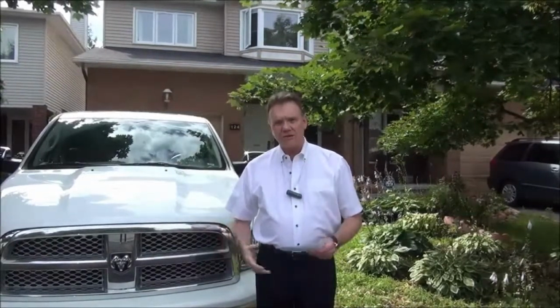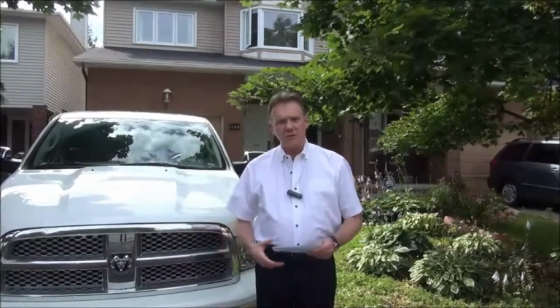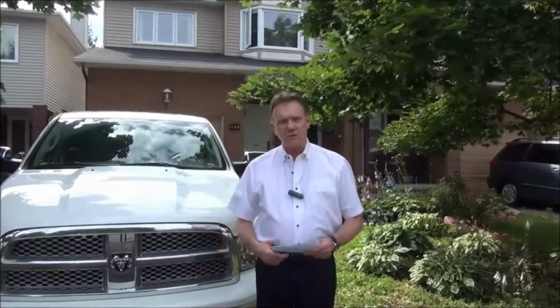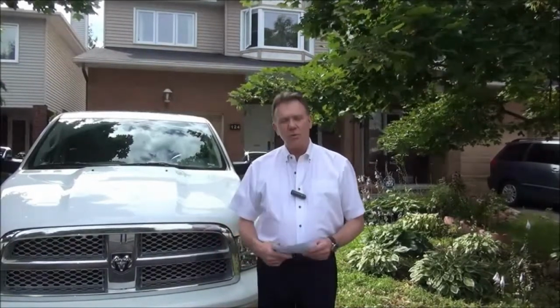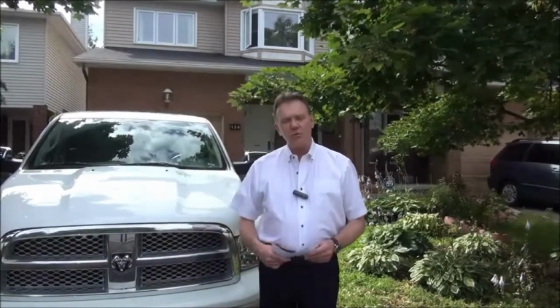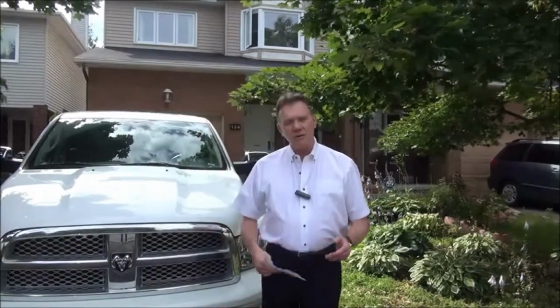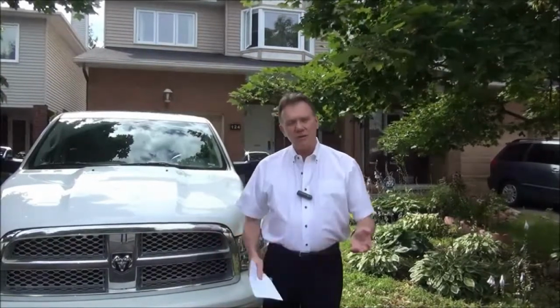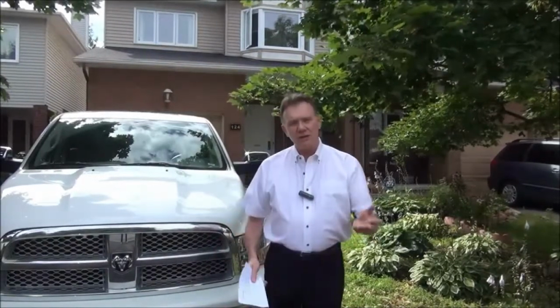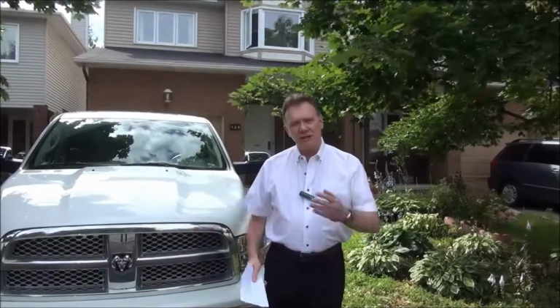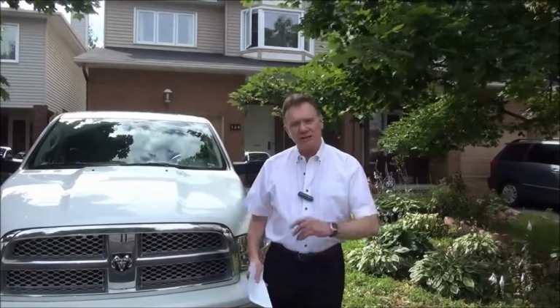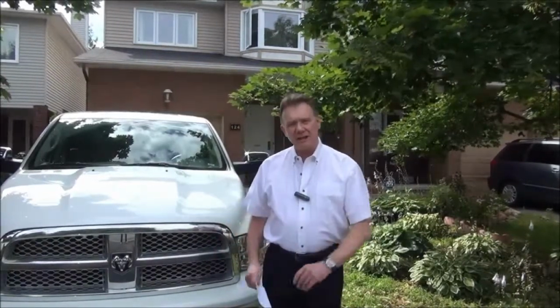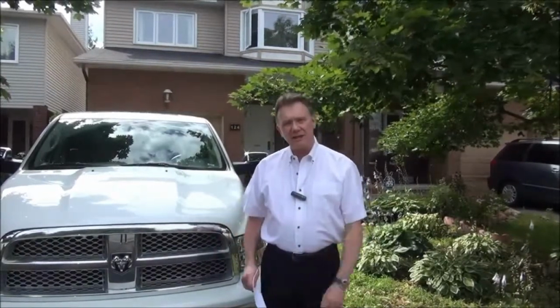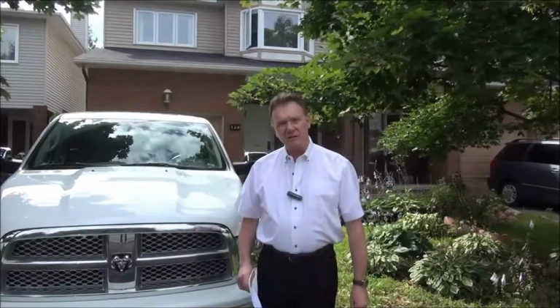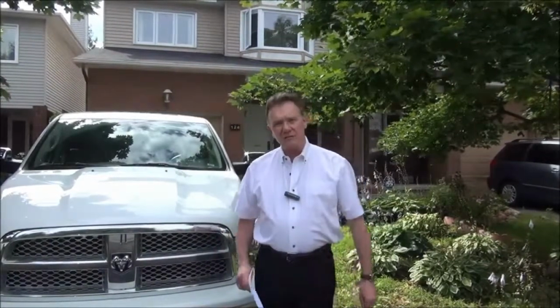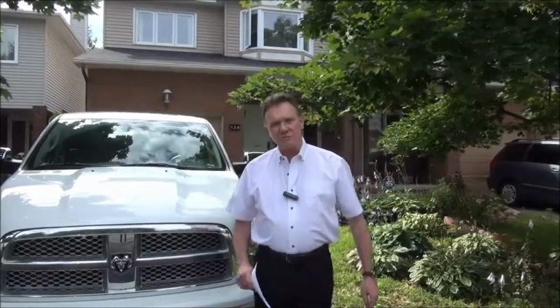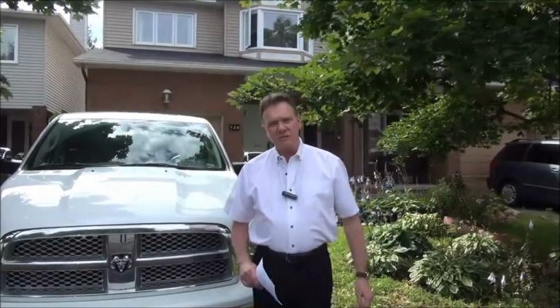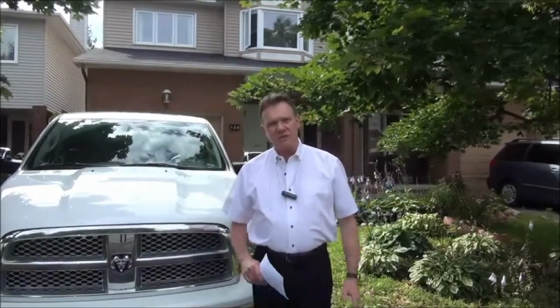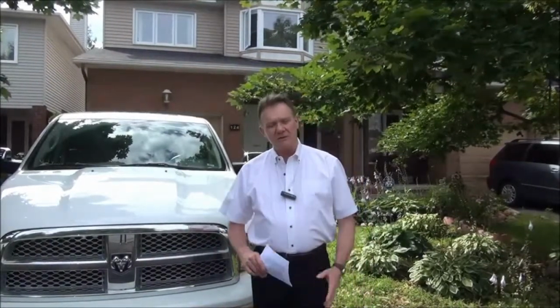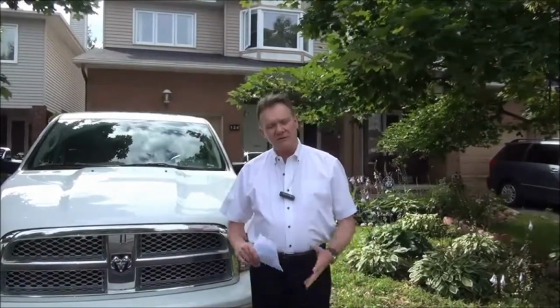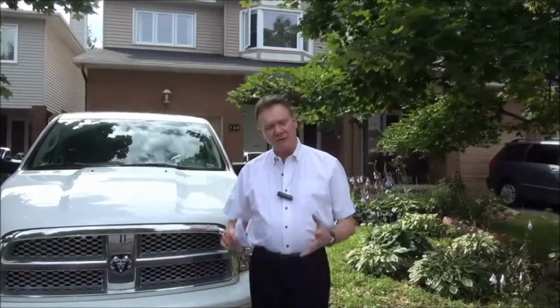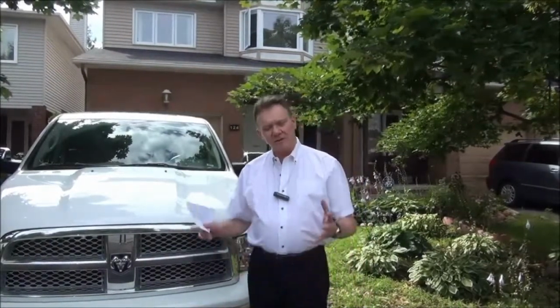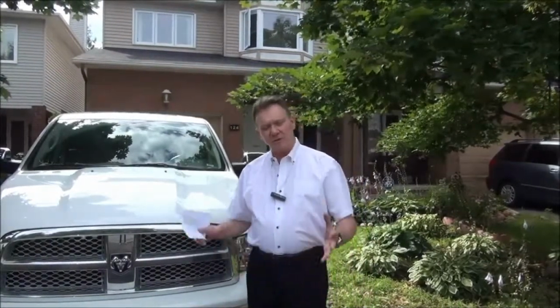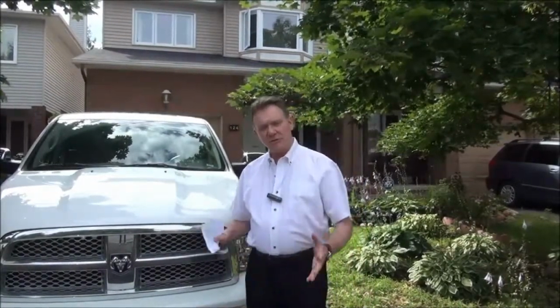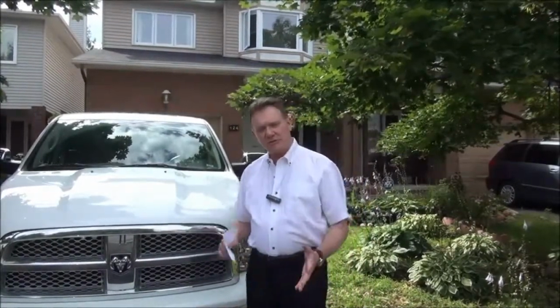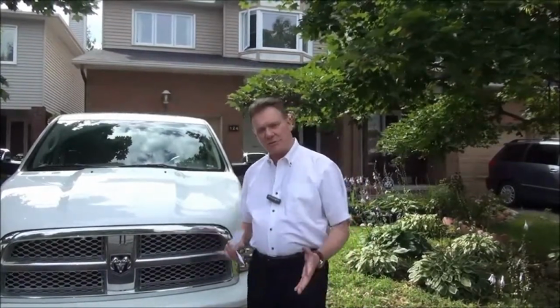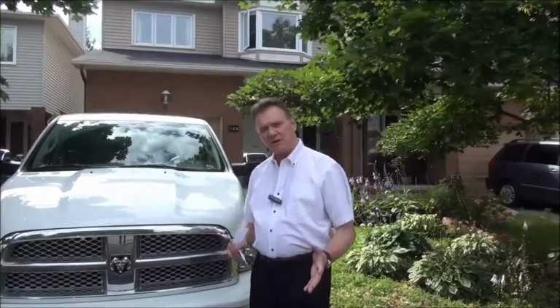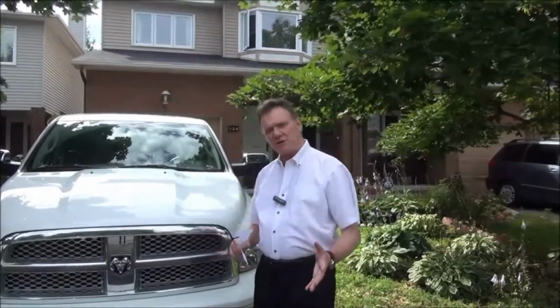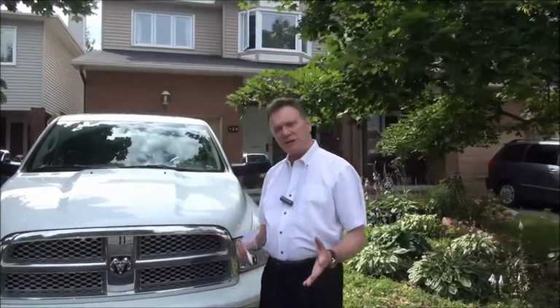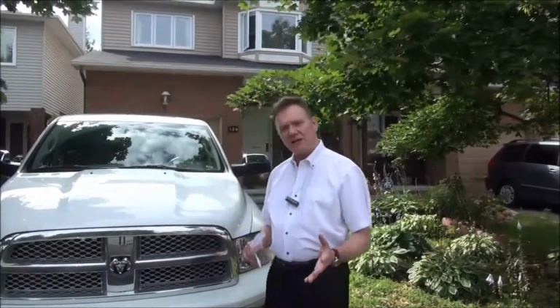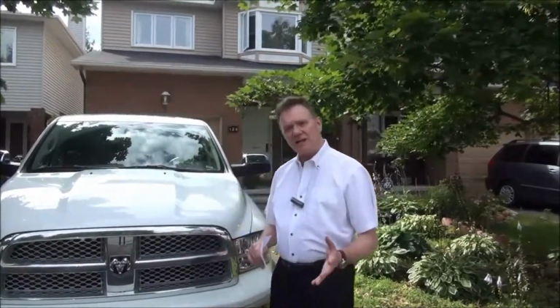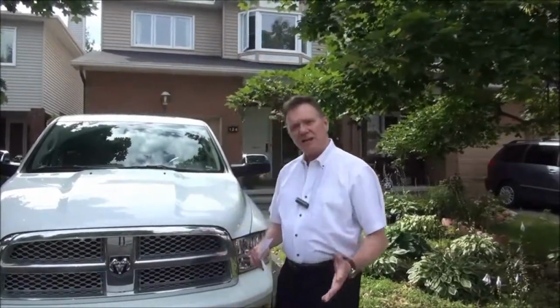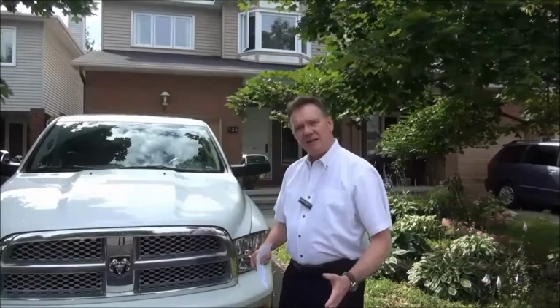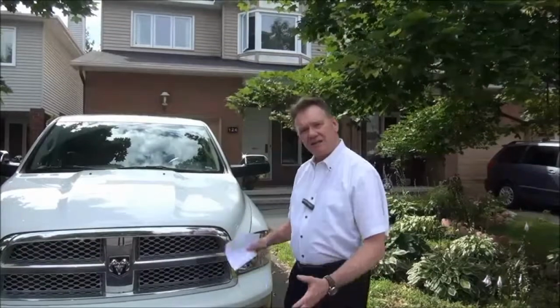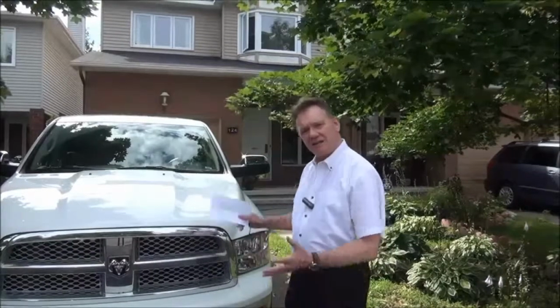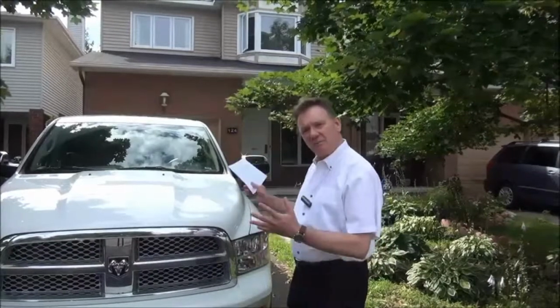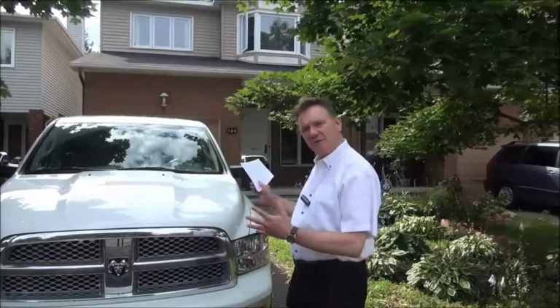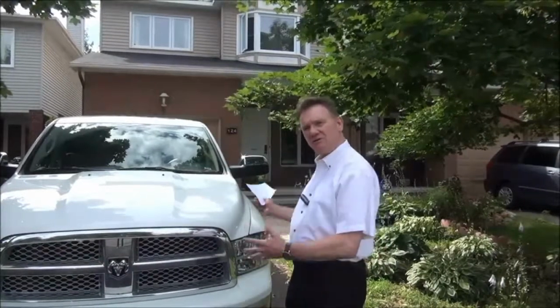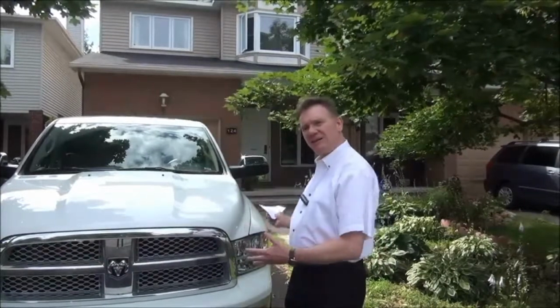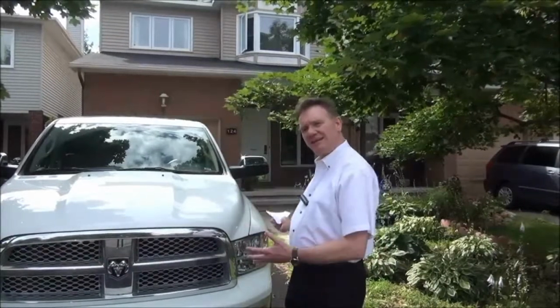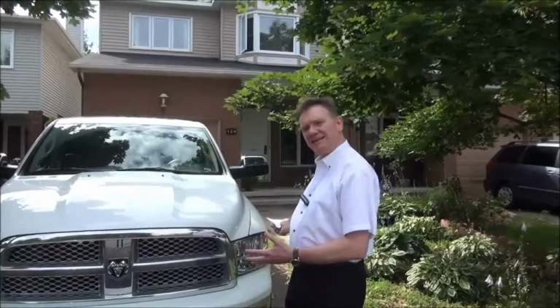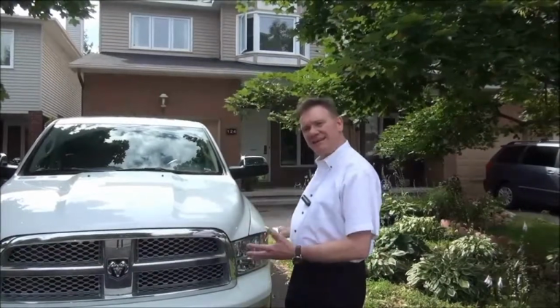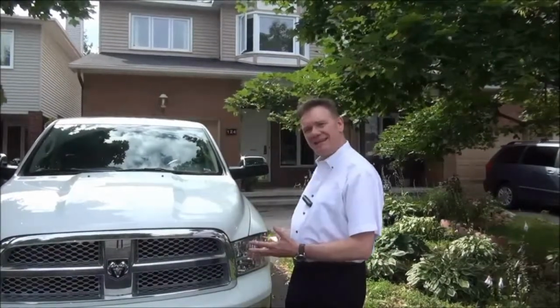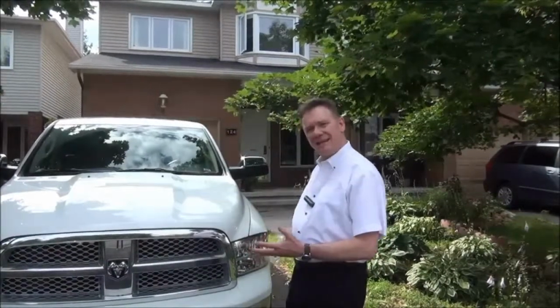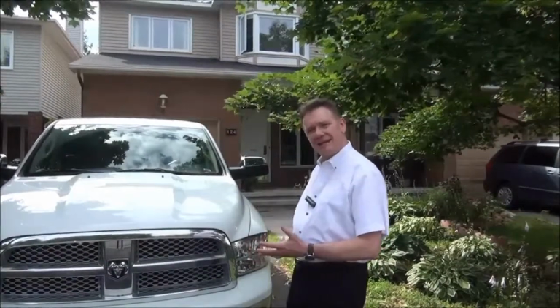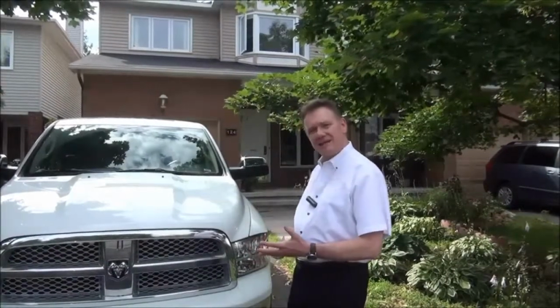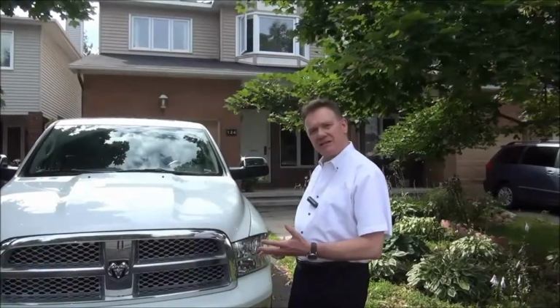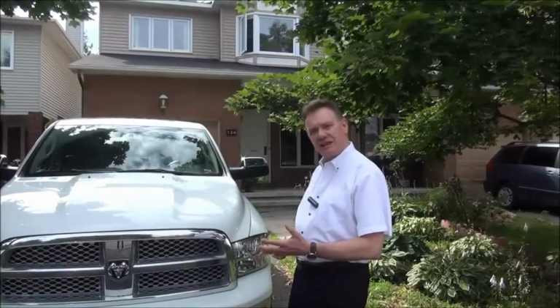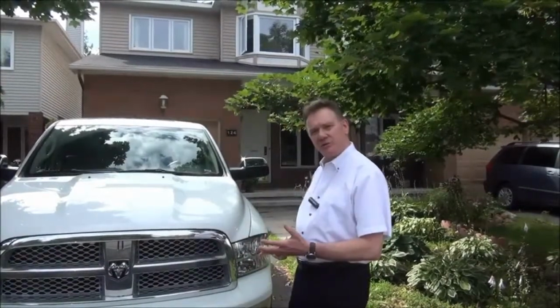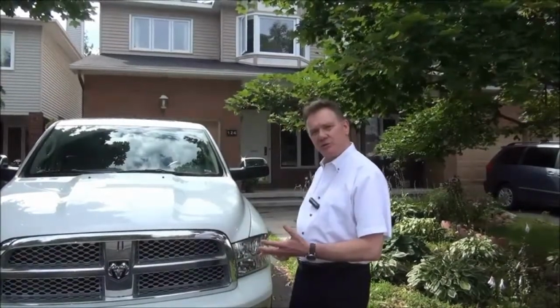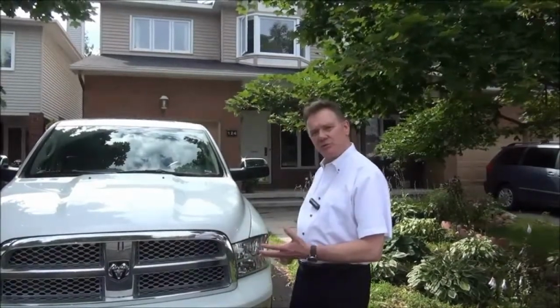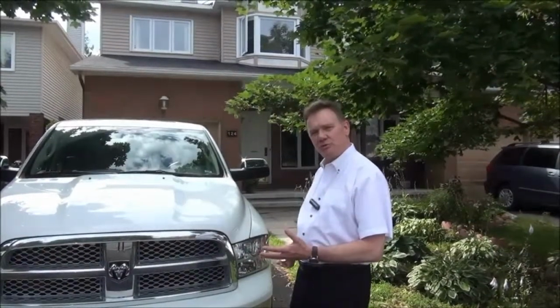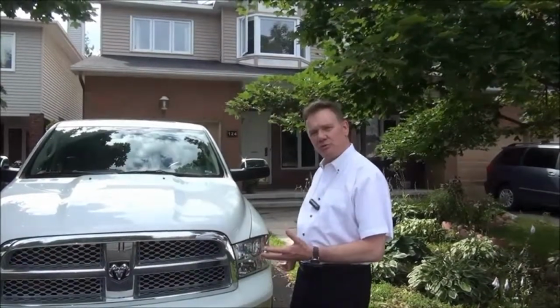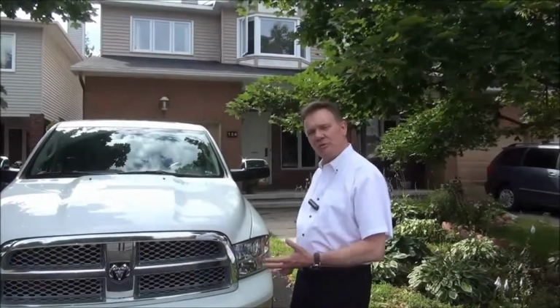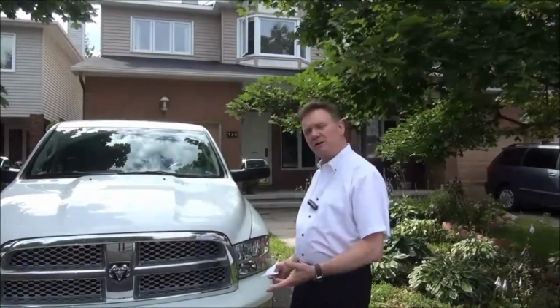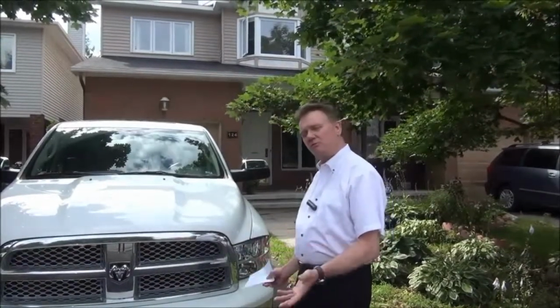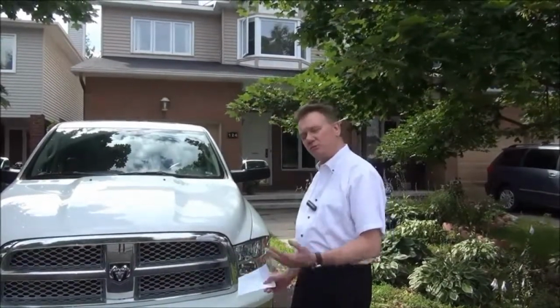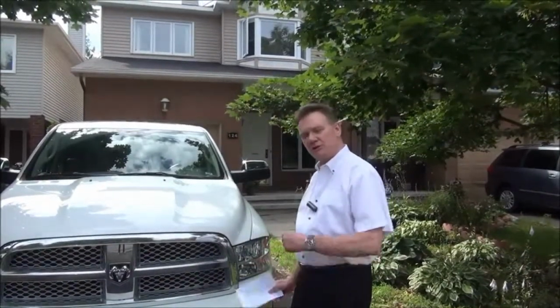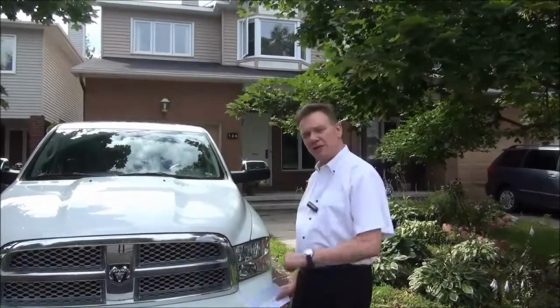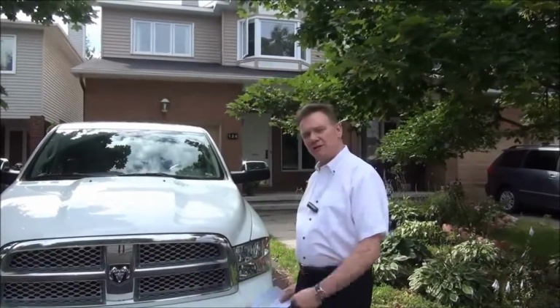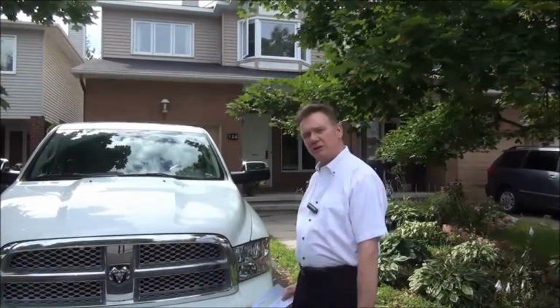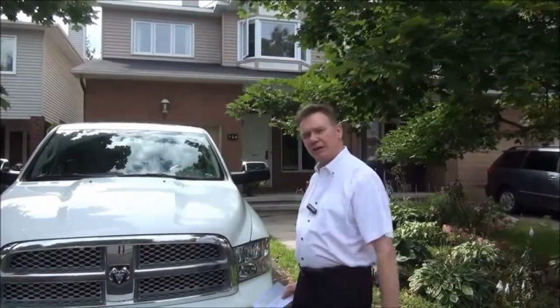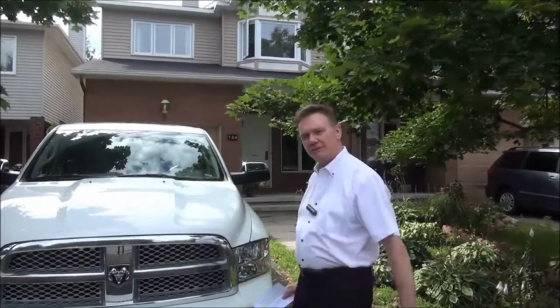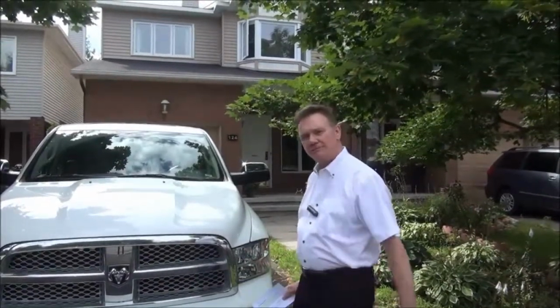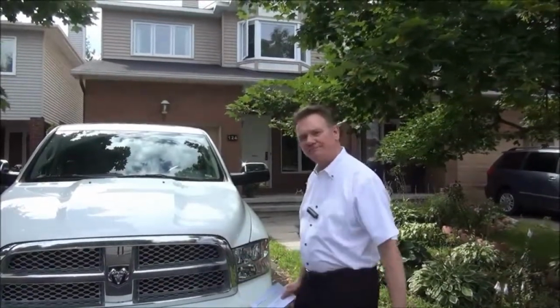What we'll be looking at today, through an inspector's eyes, is a typical 1990s townhome. Come on, let's take a look at it.